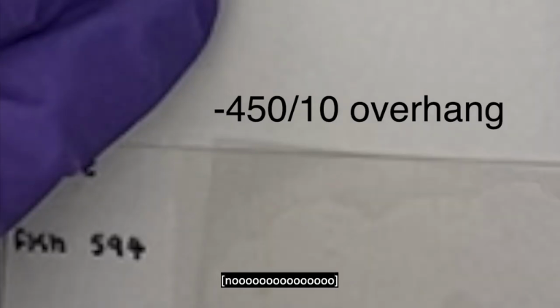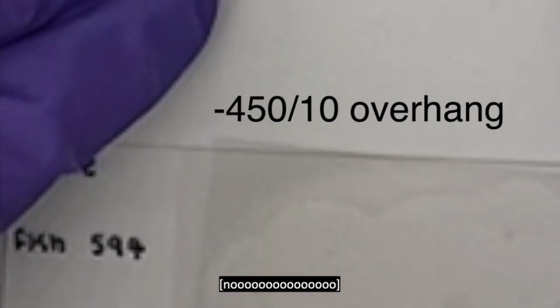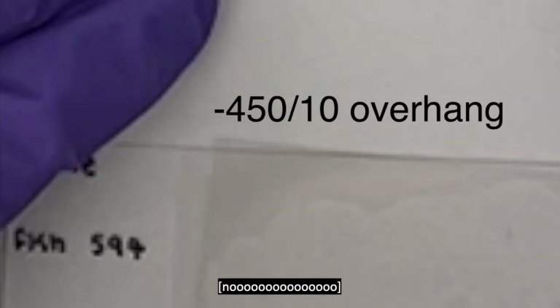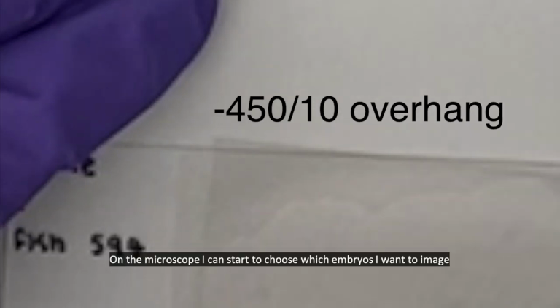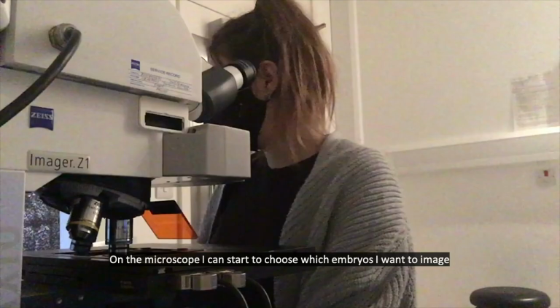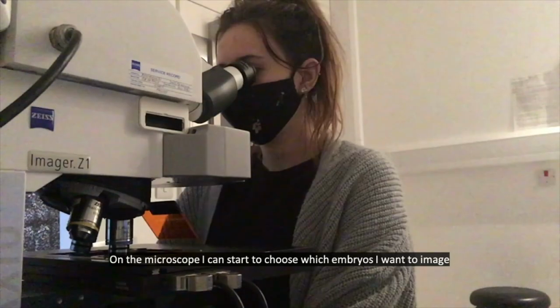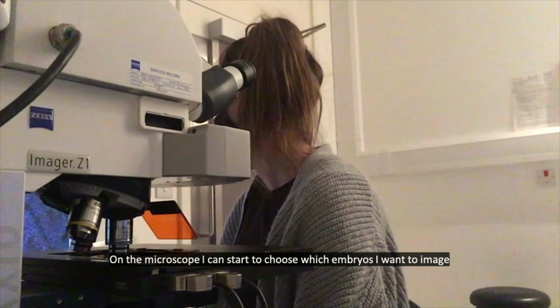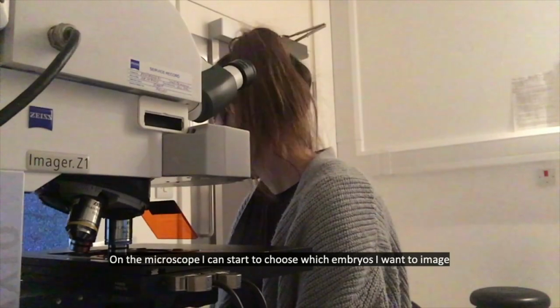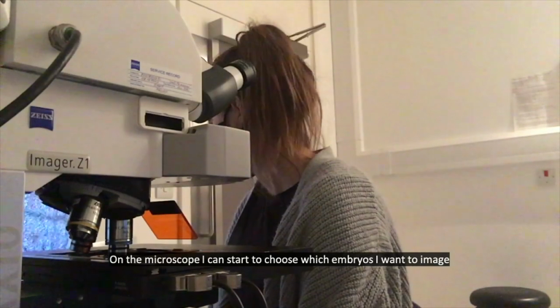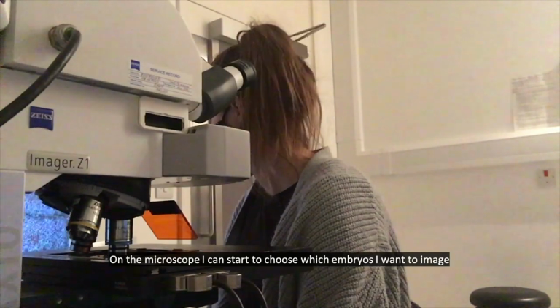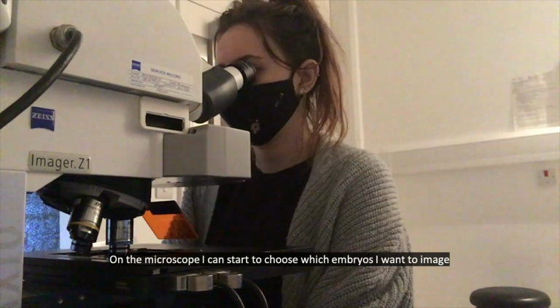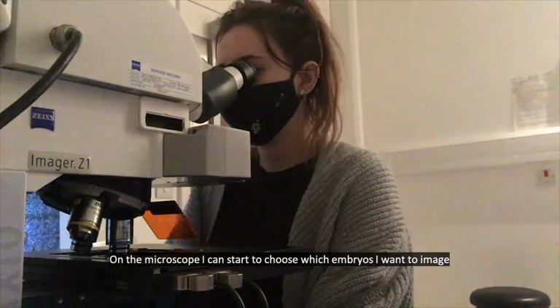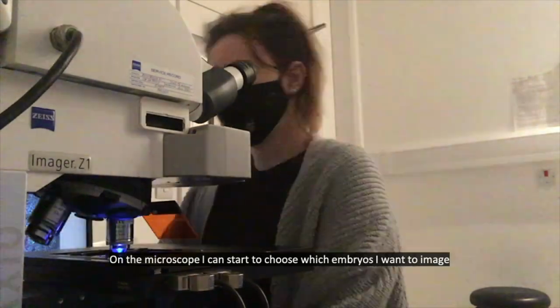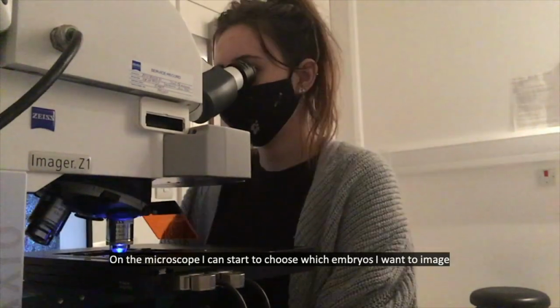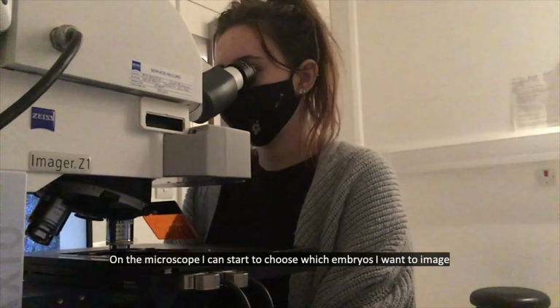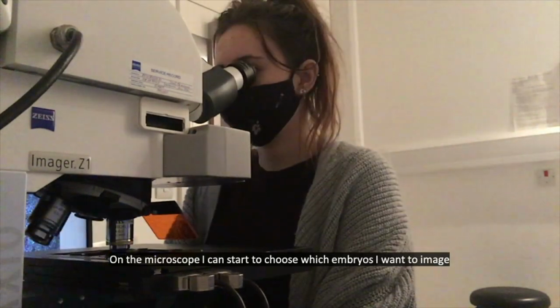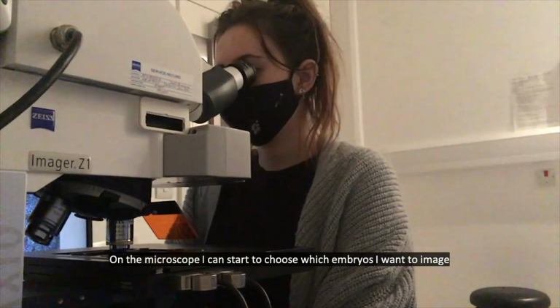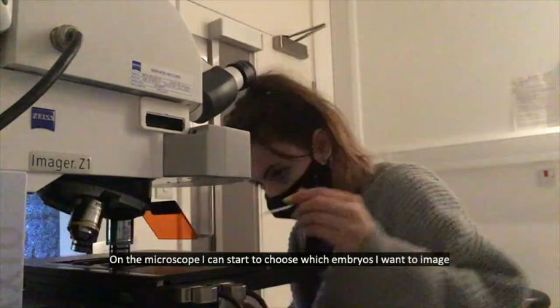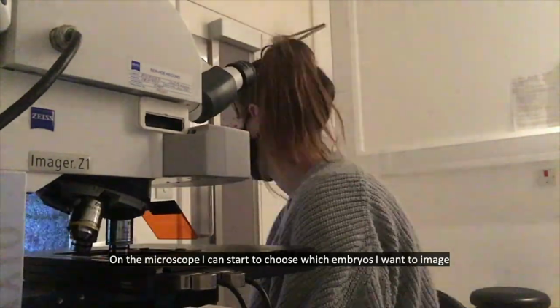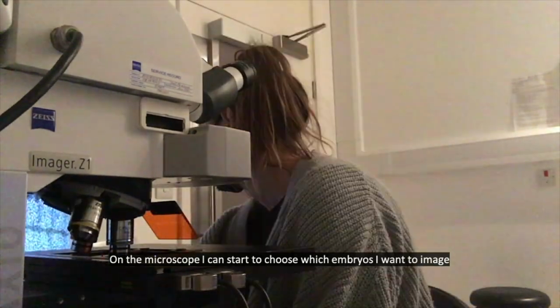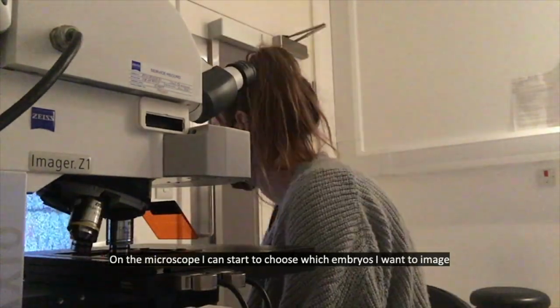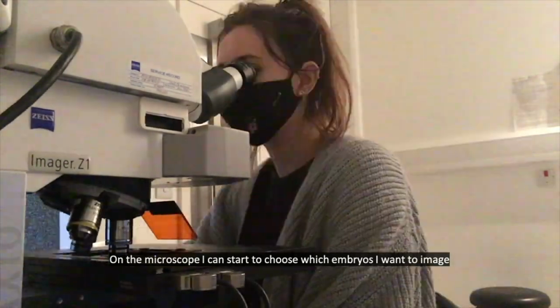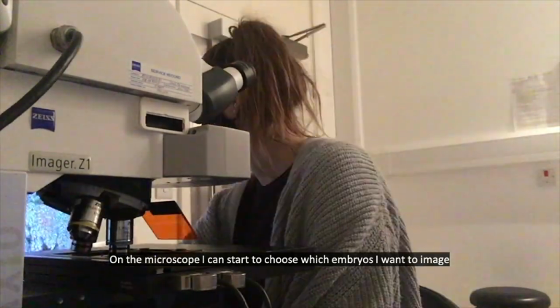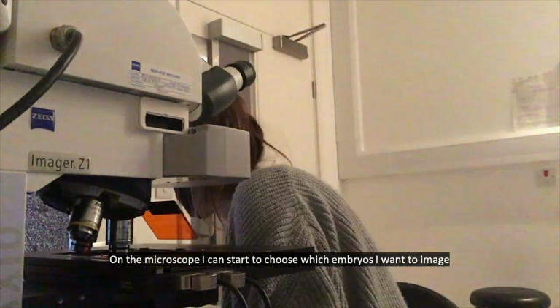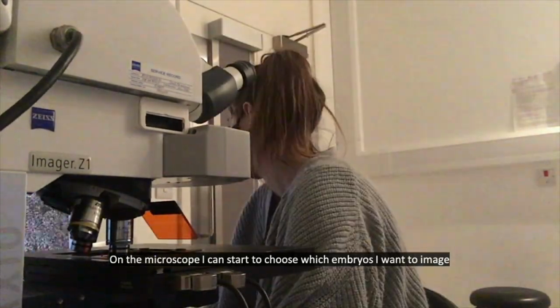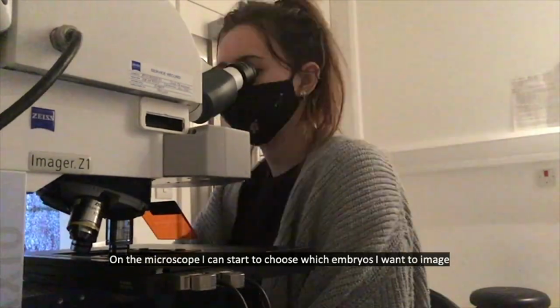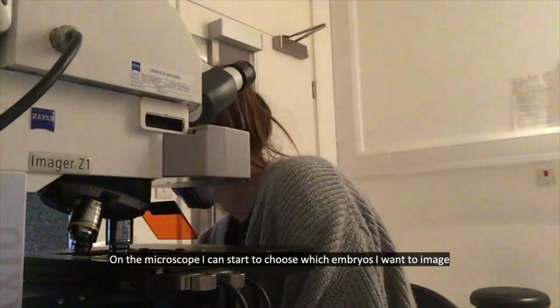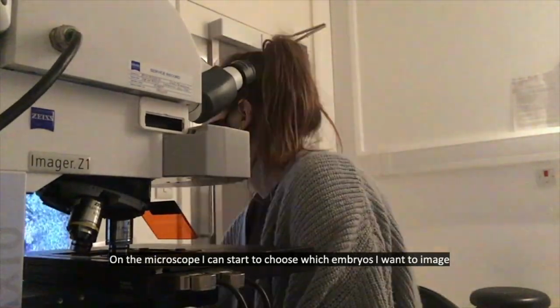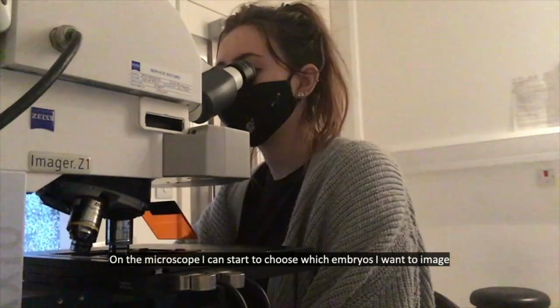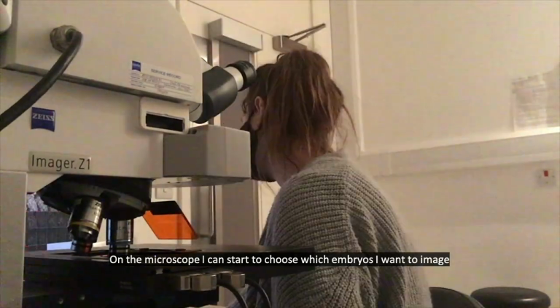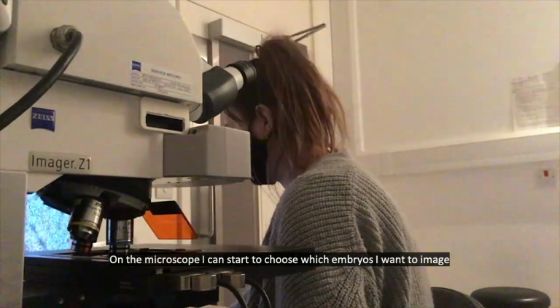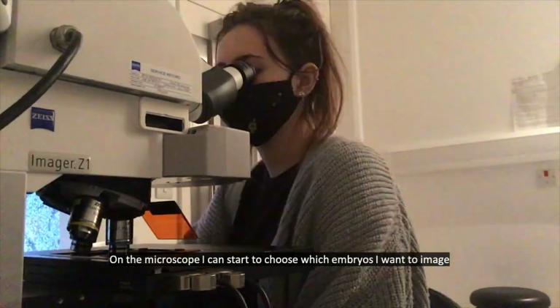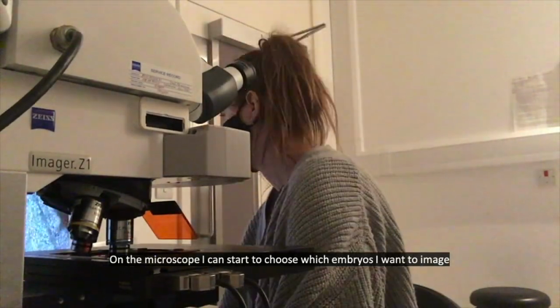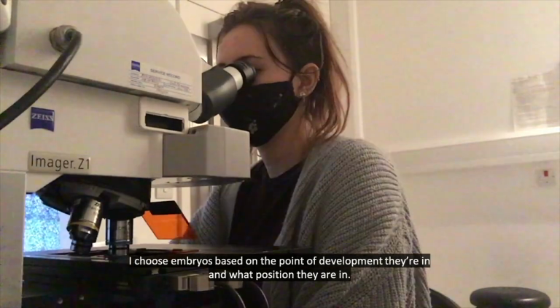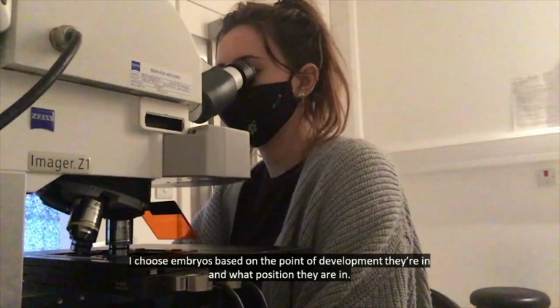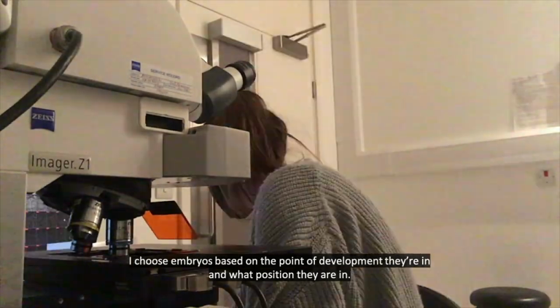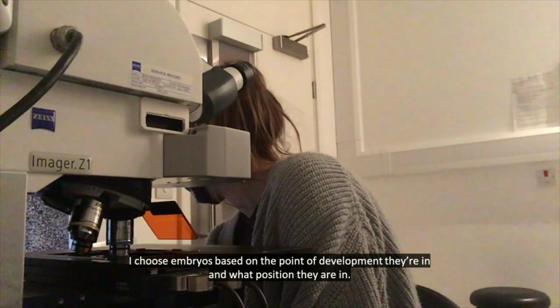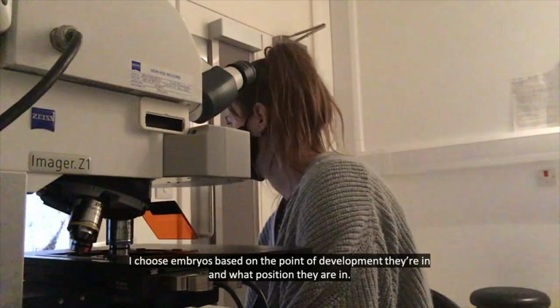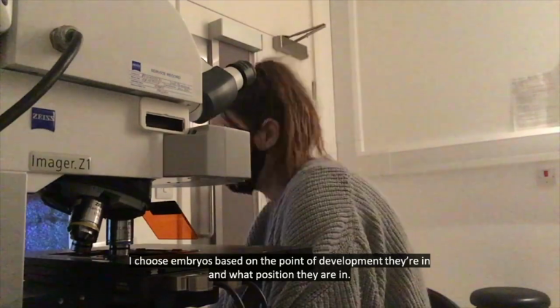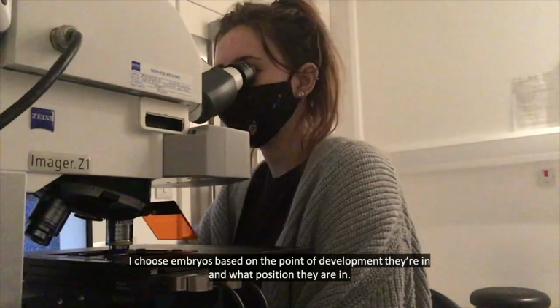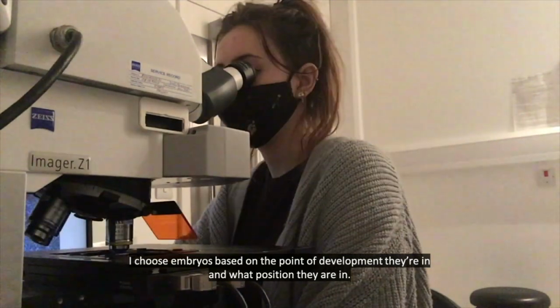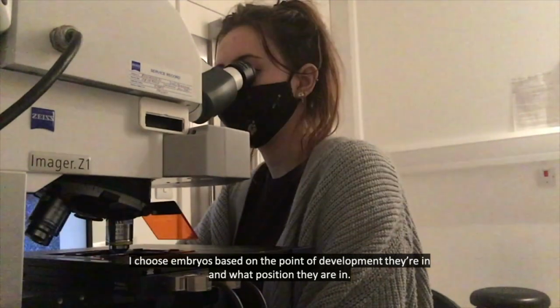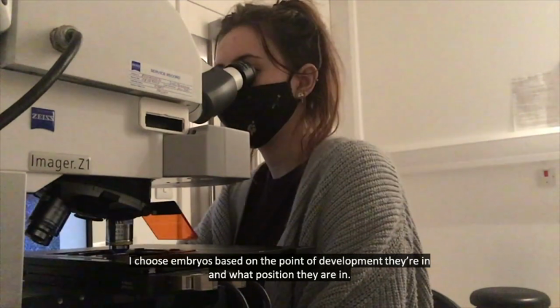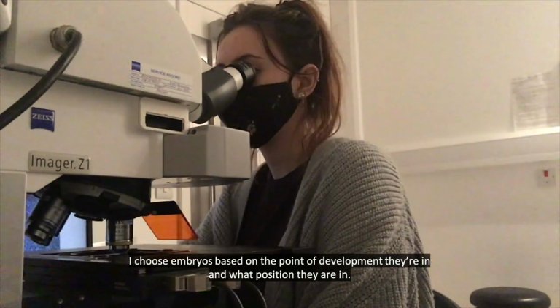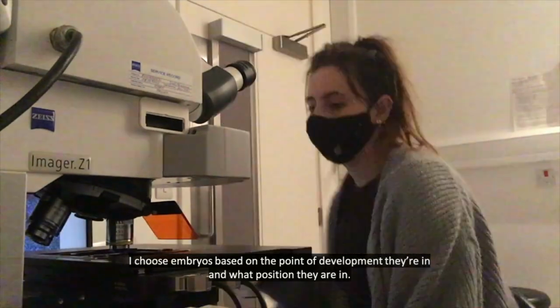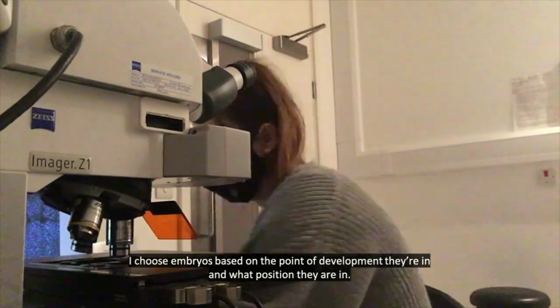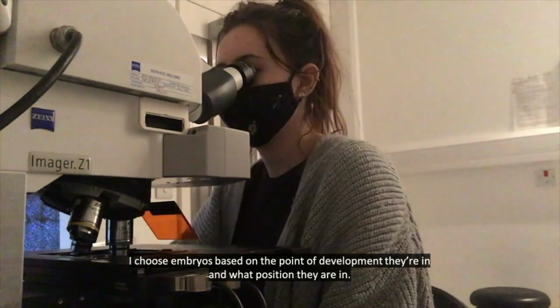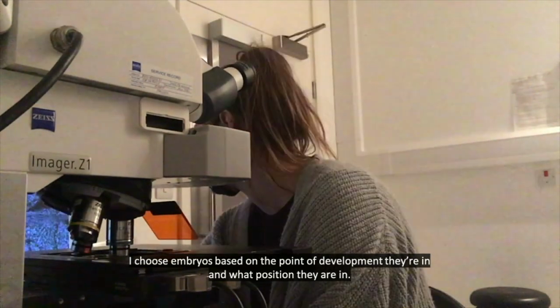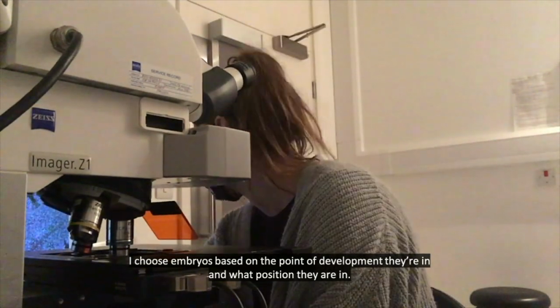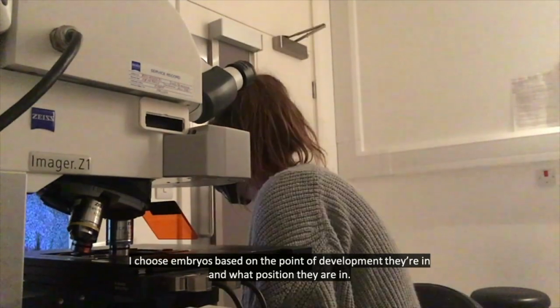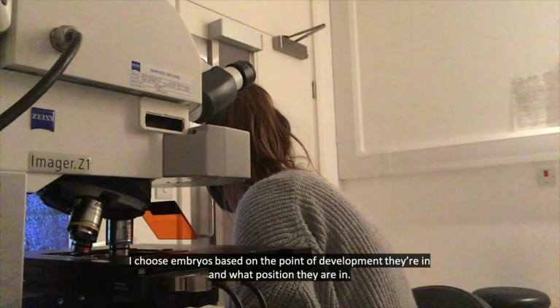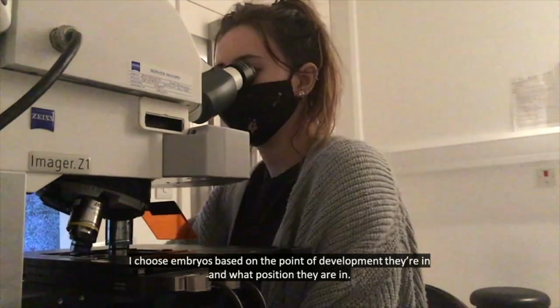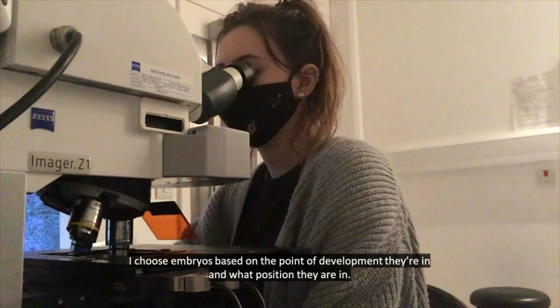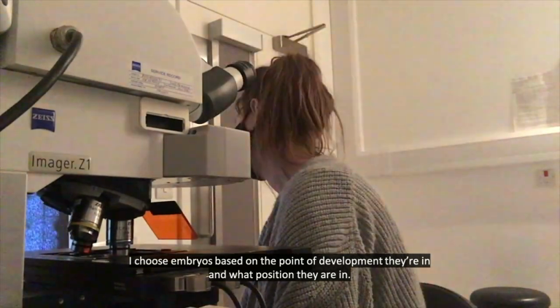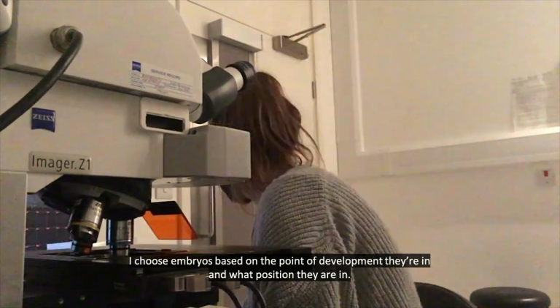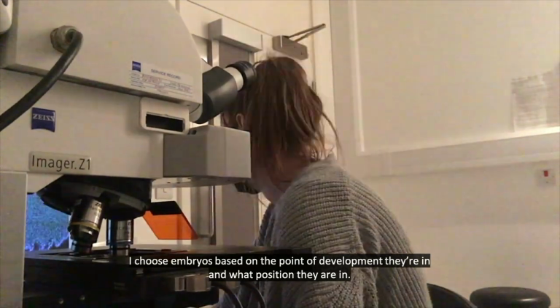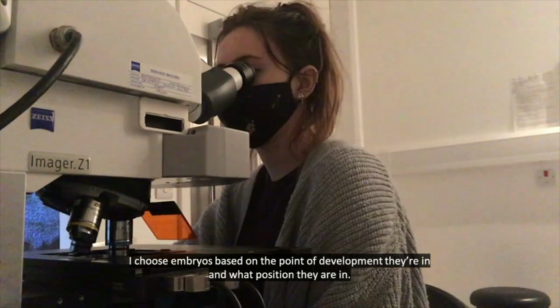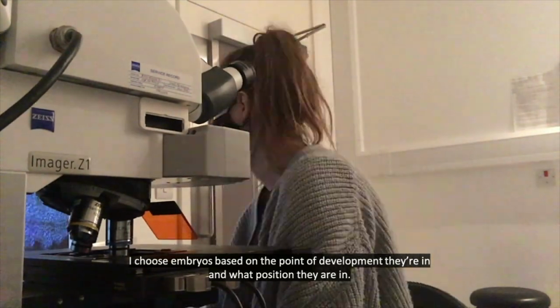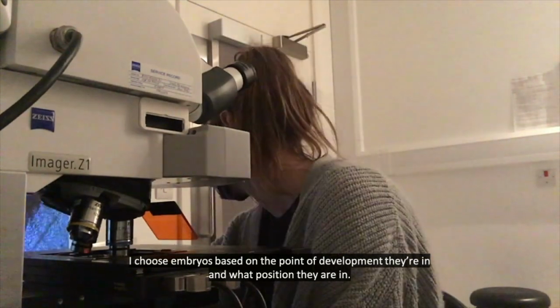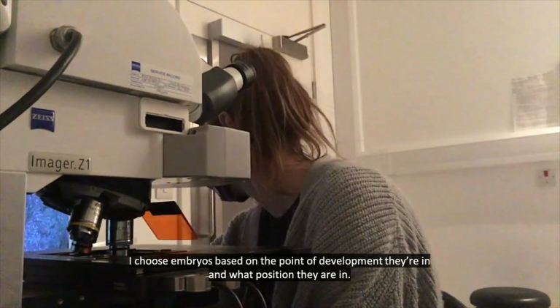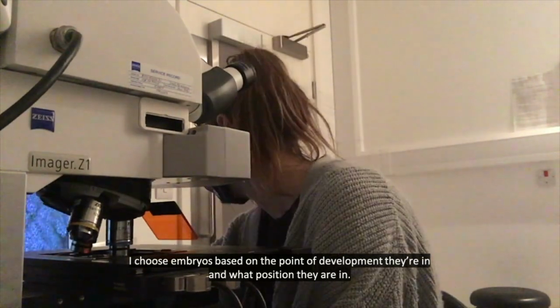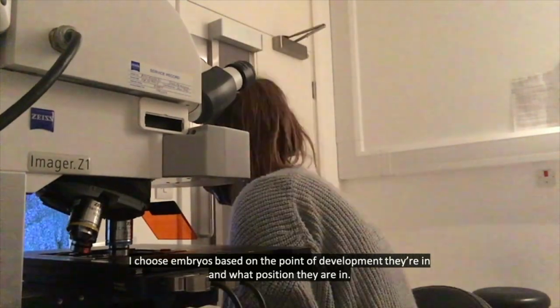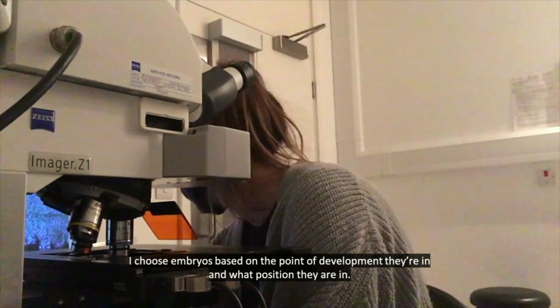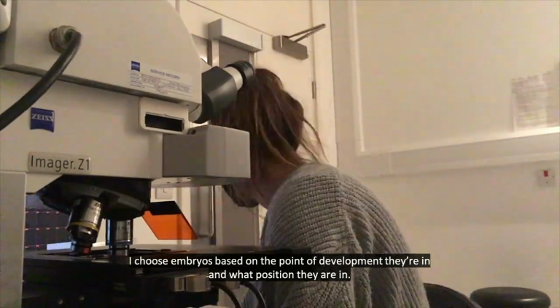On the microscope I can start to choose which embryos I want to image. I choose embryos based on the point of development they're in and what position they're in.